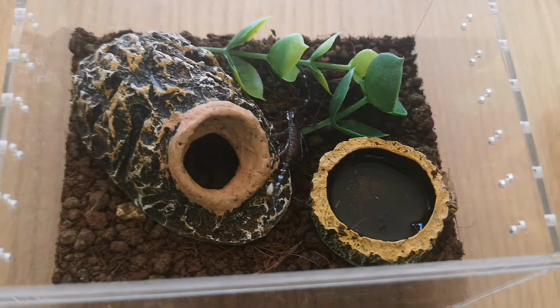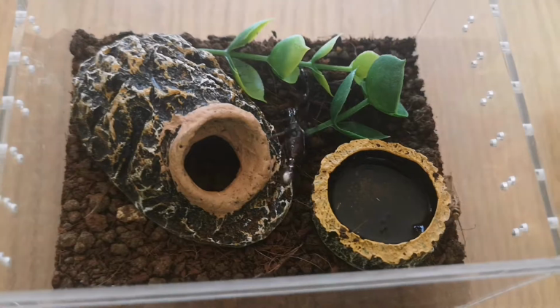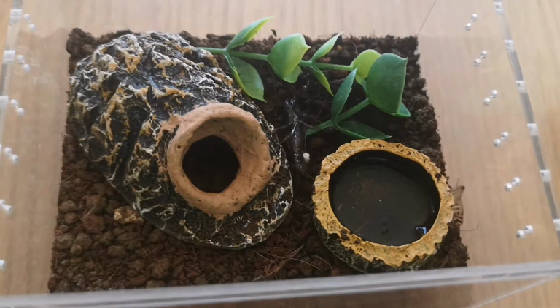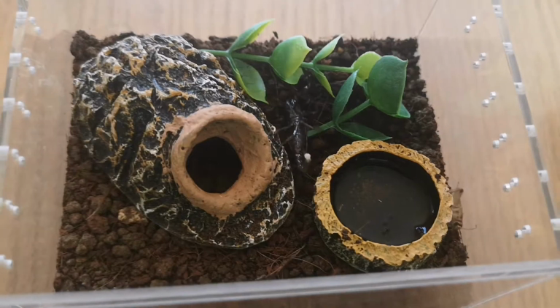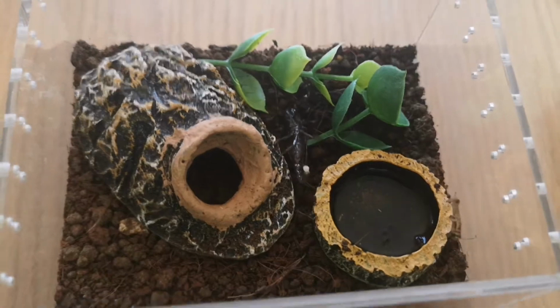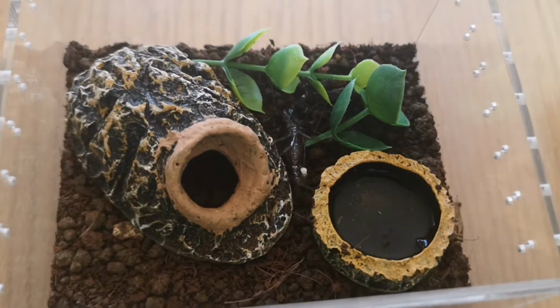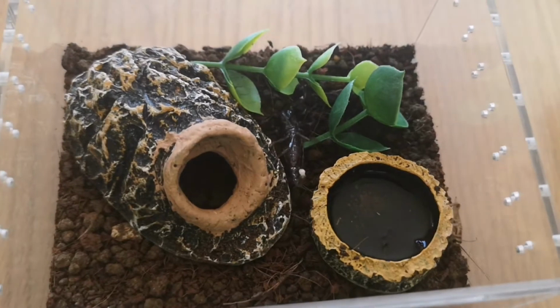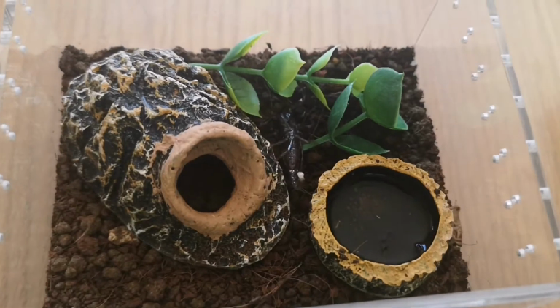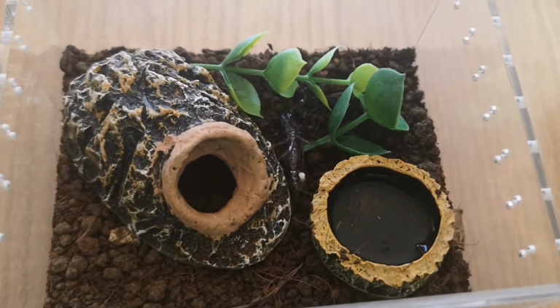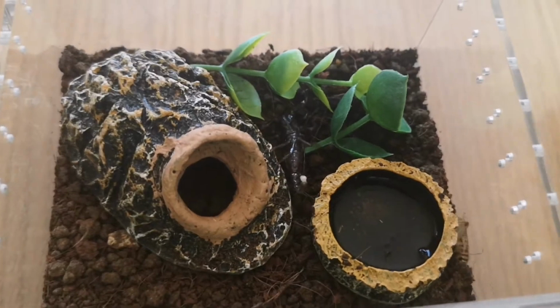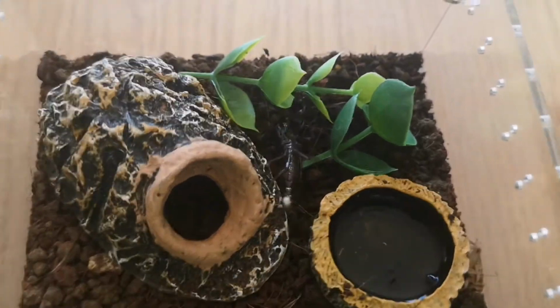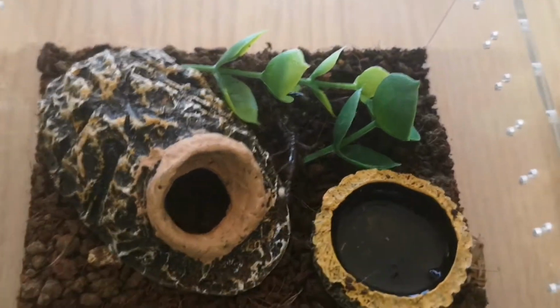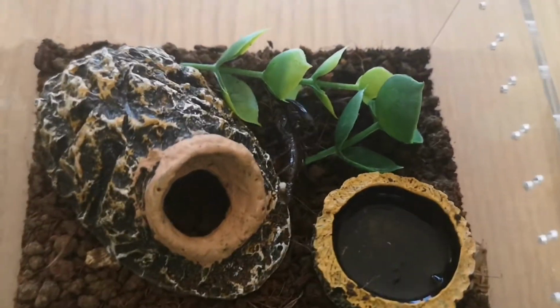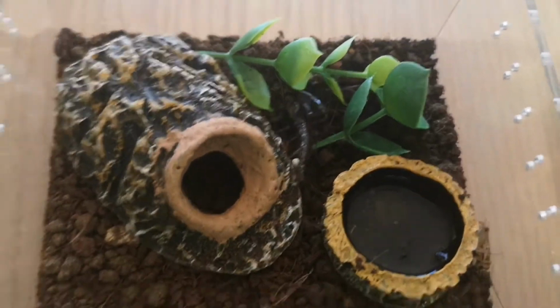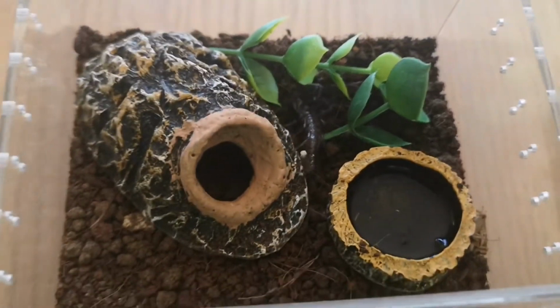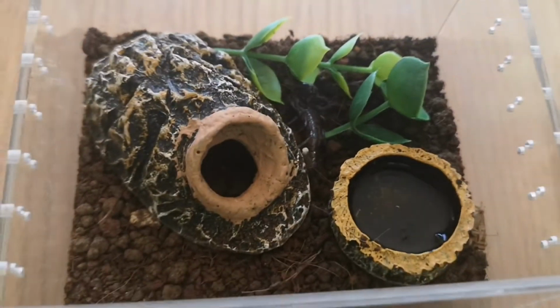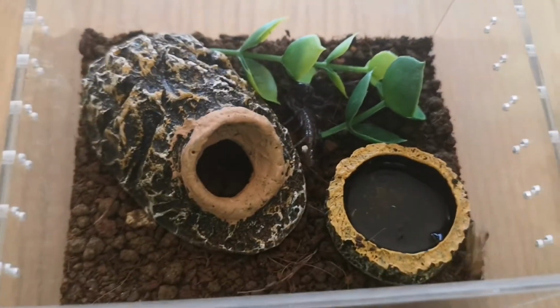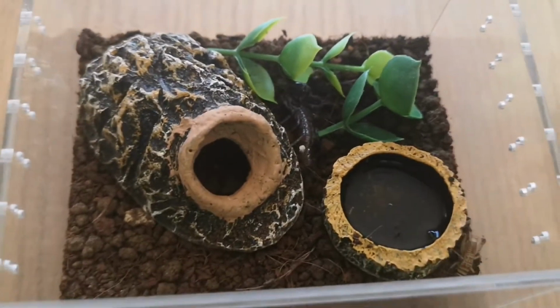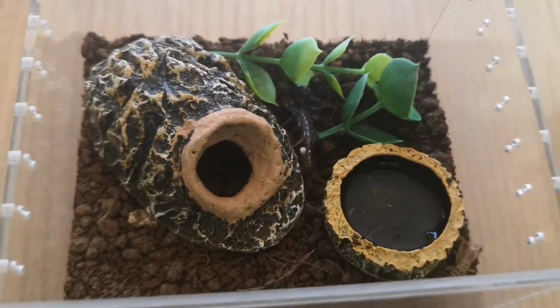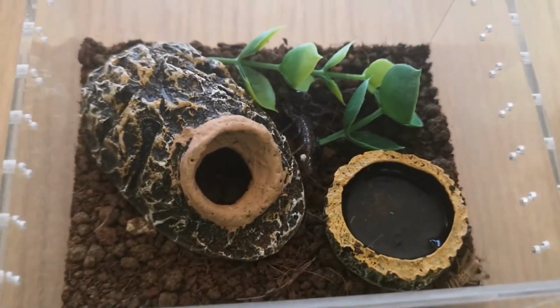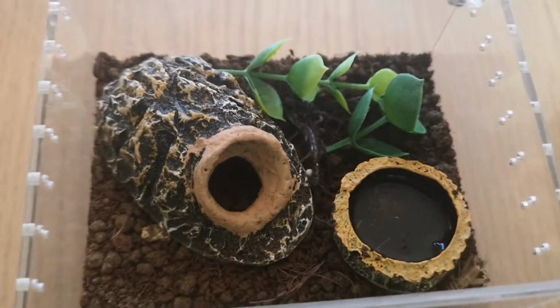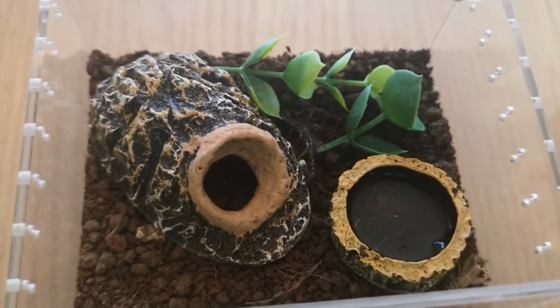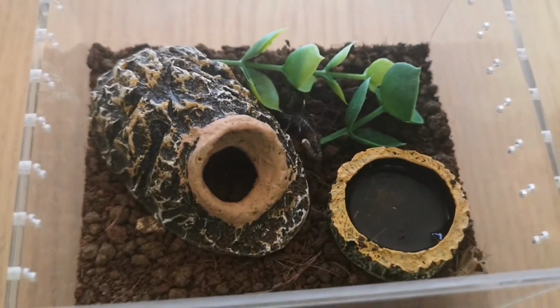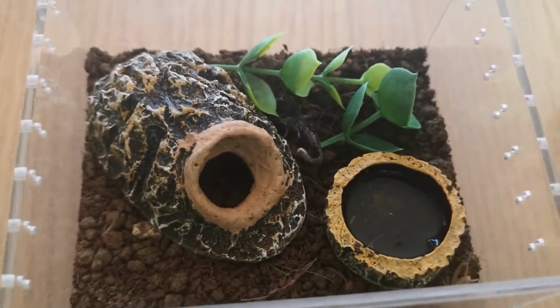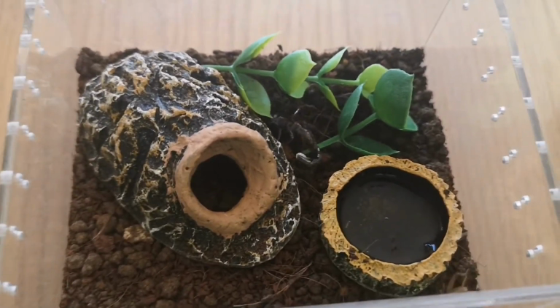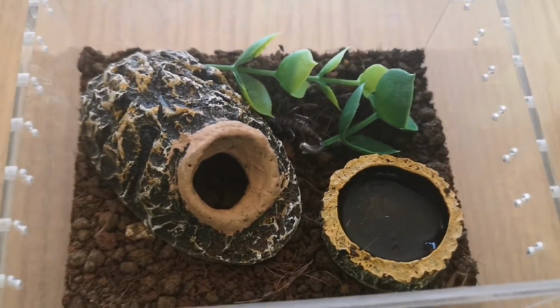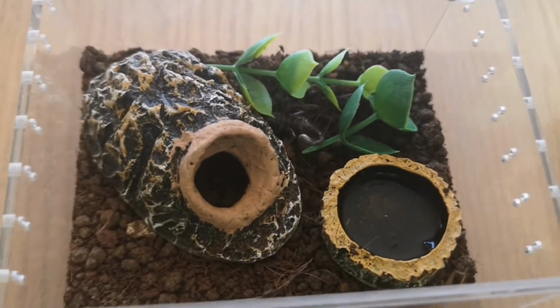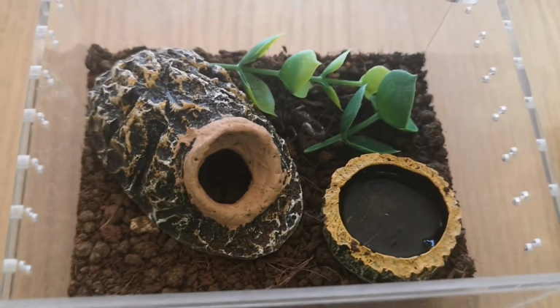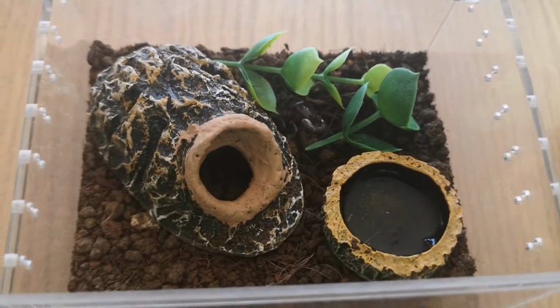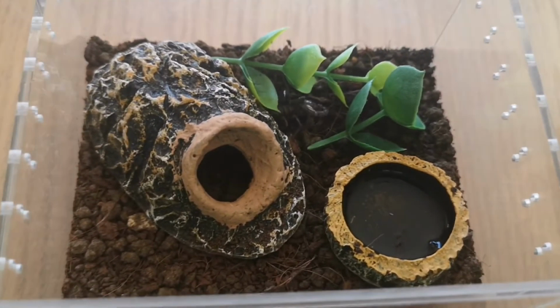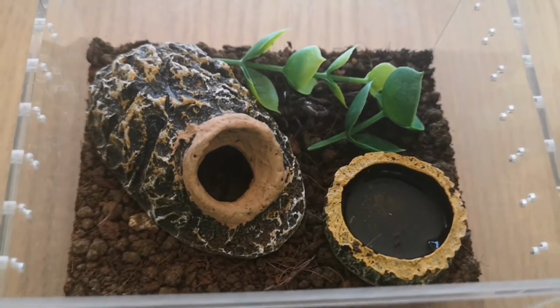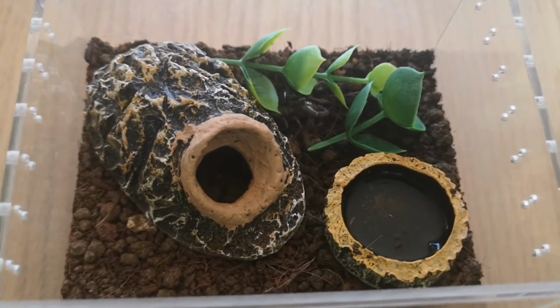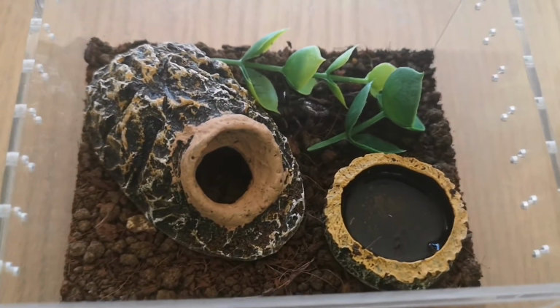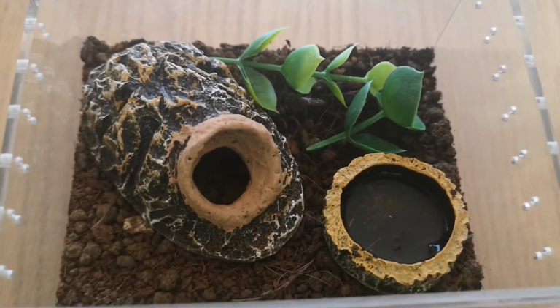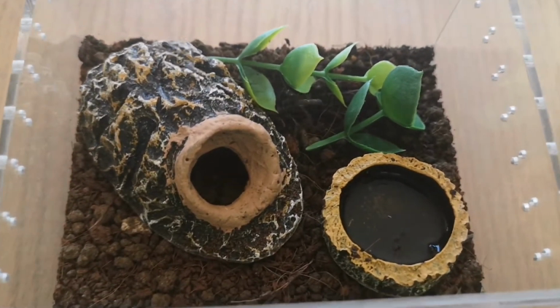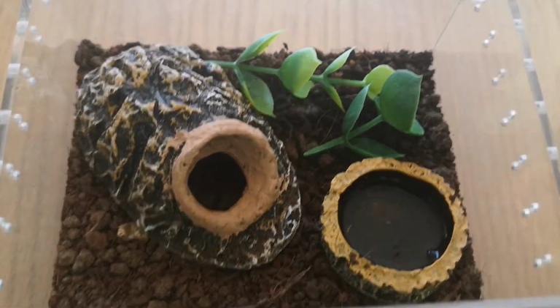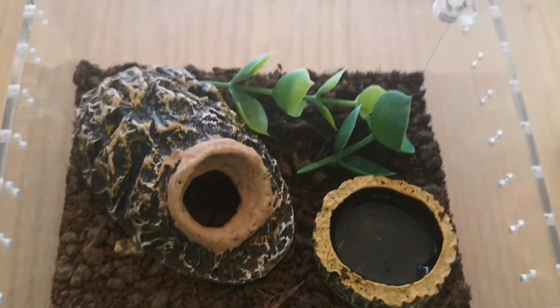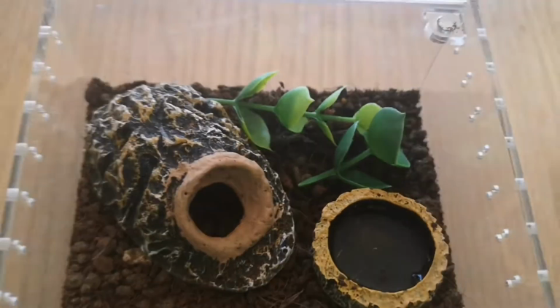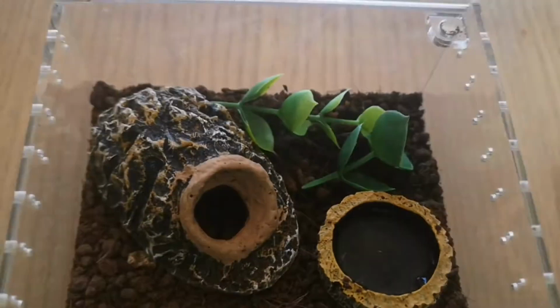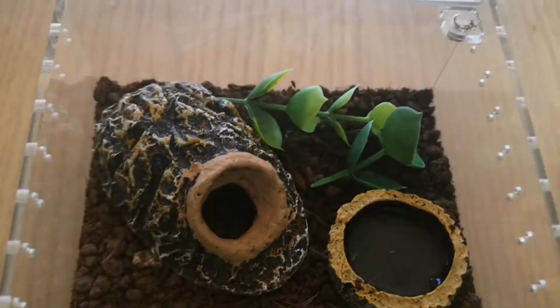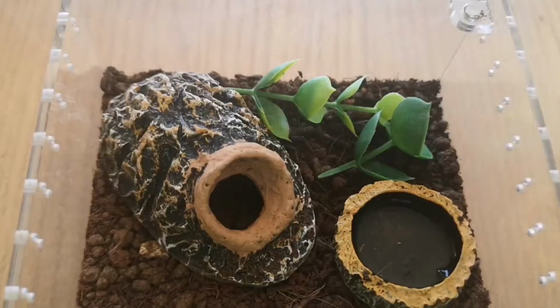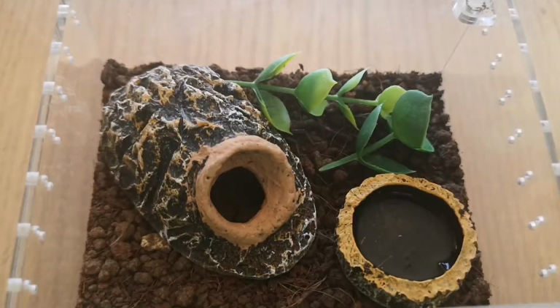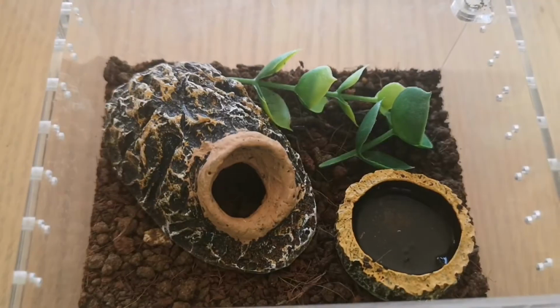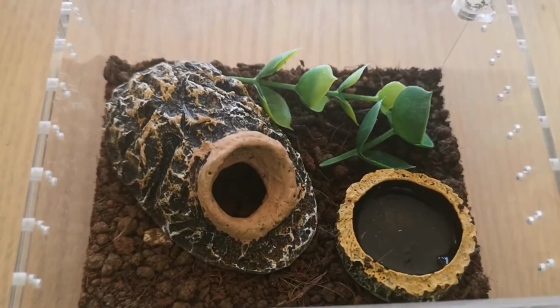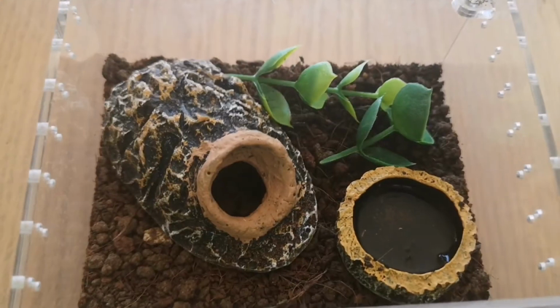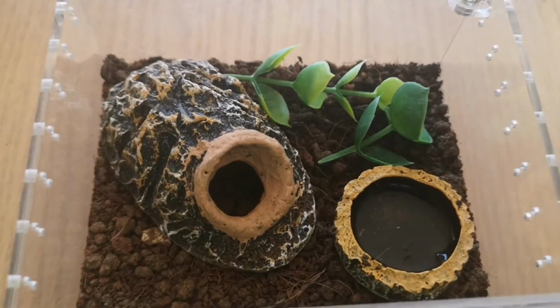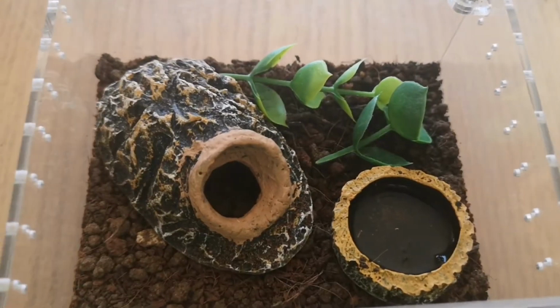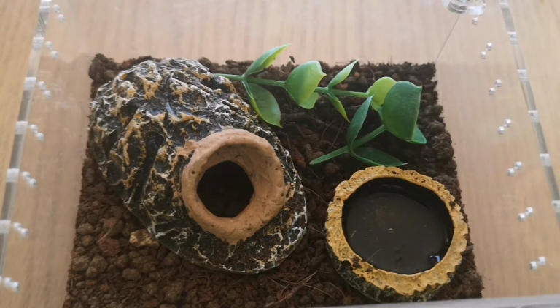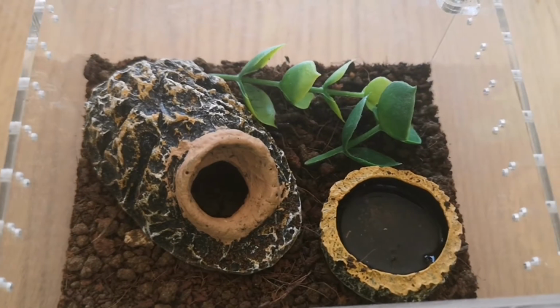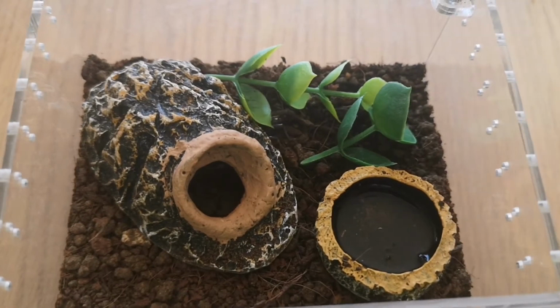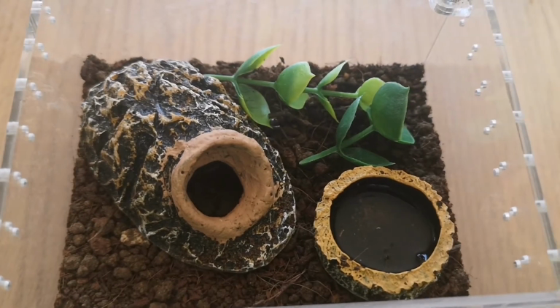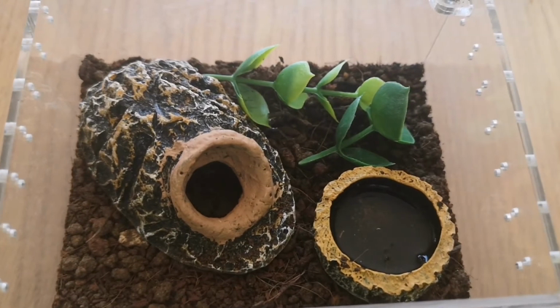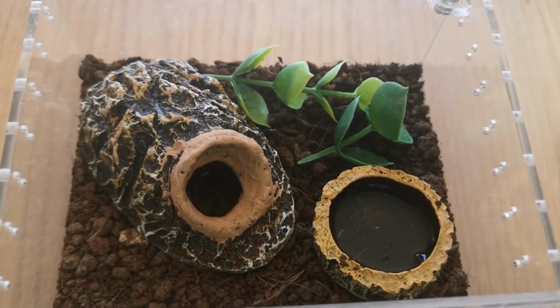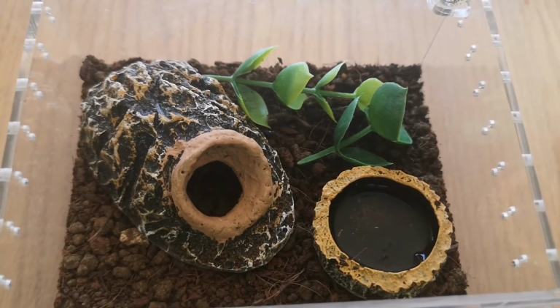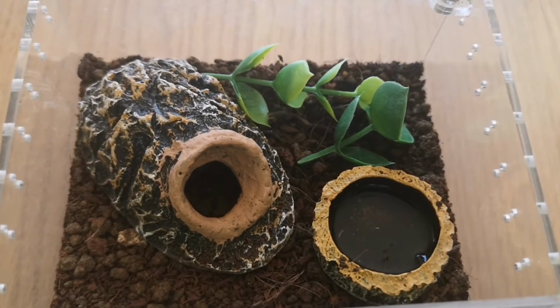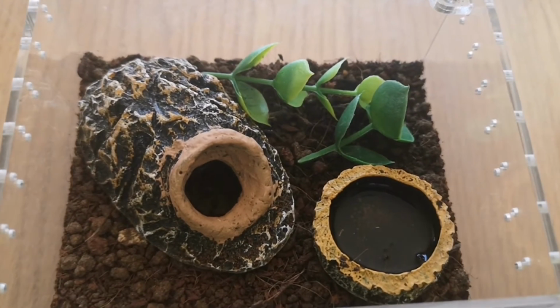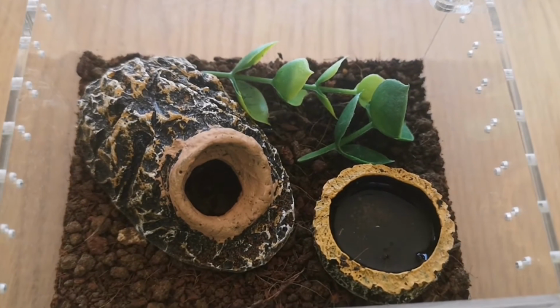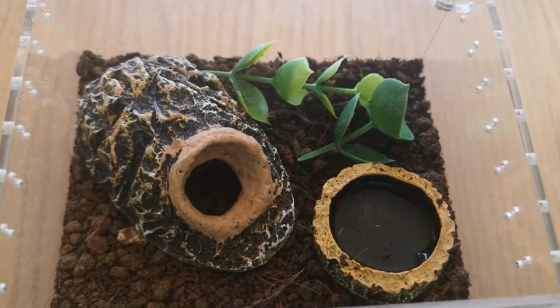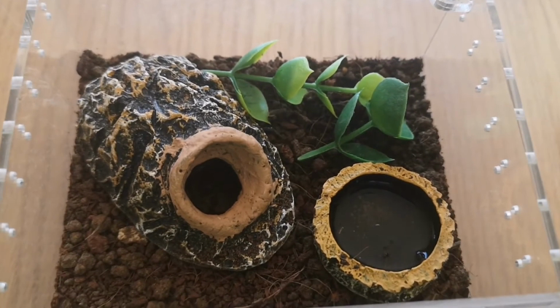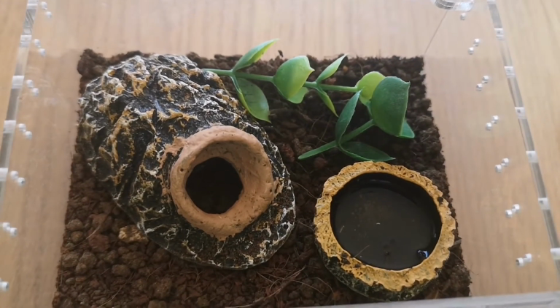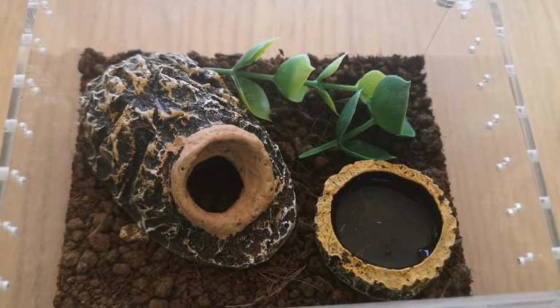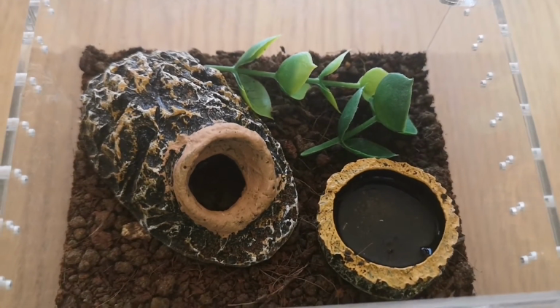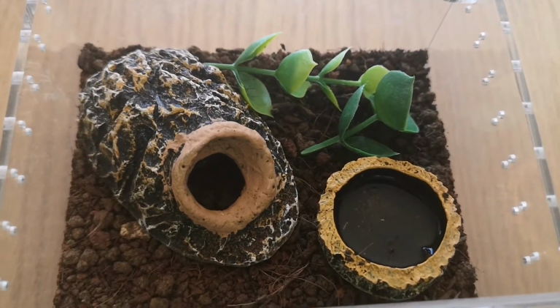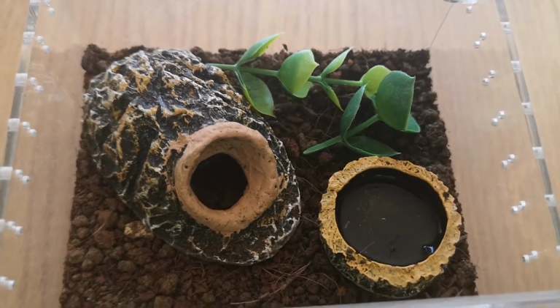Hello everyone and welcome back to another adventure. Today I'm going to be talking to you about my new giant Asian forest scorpion.